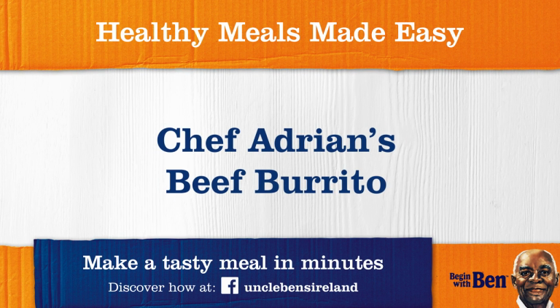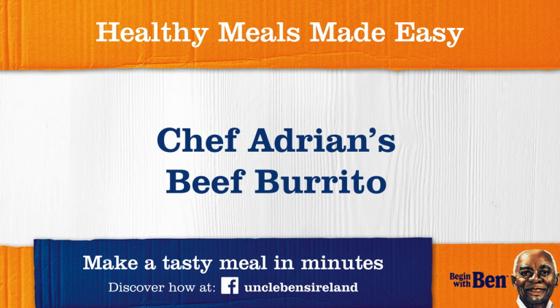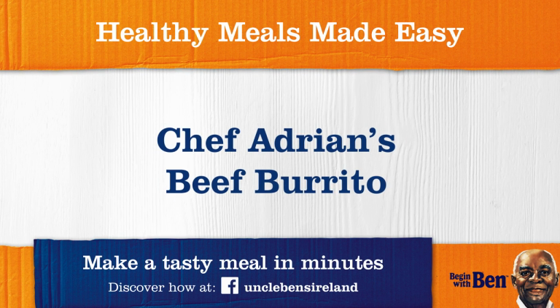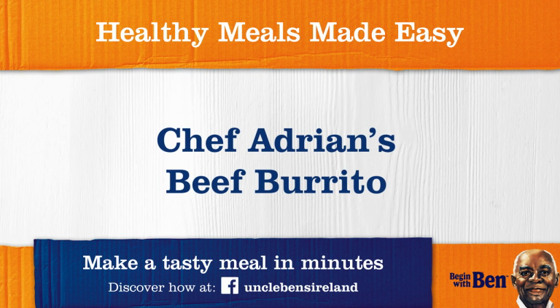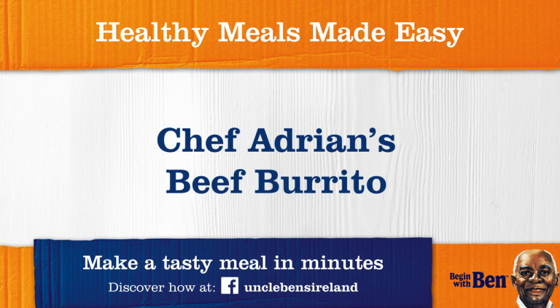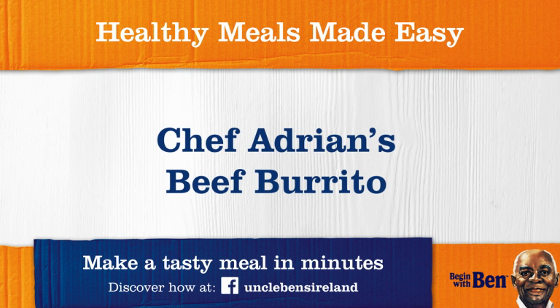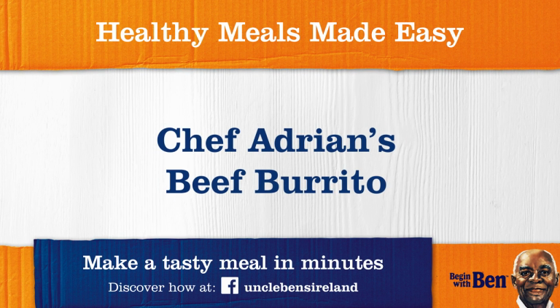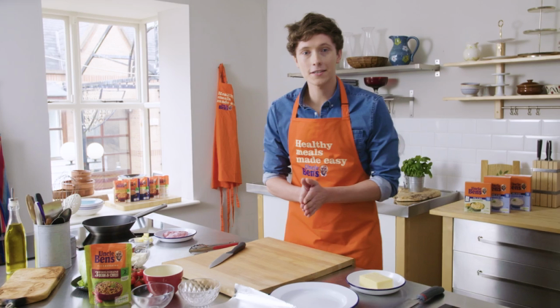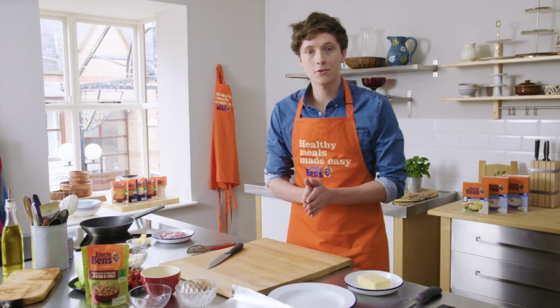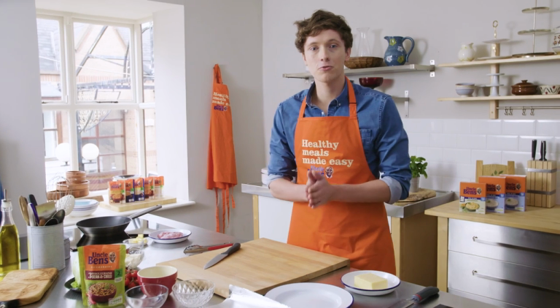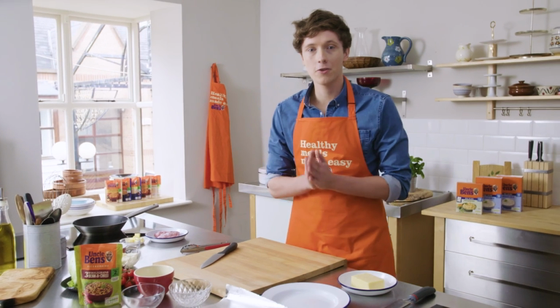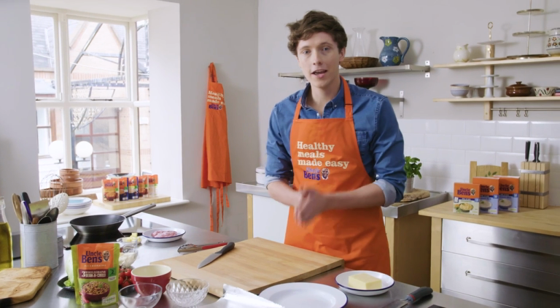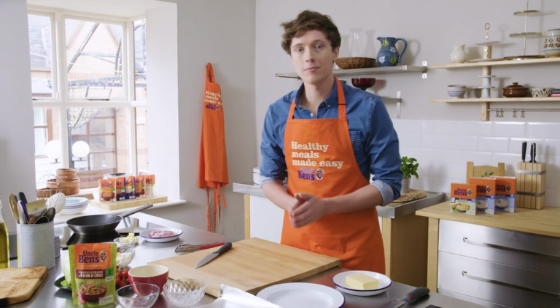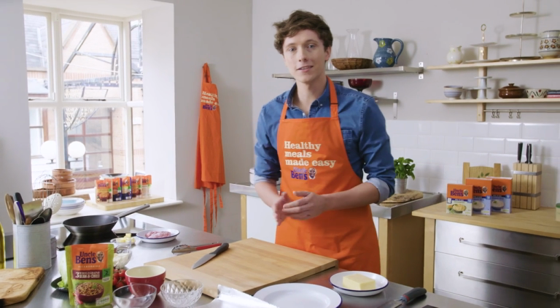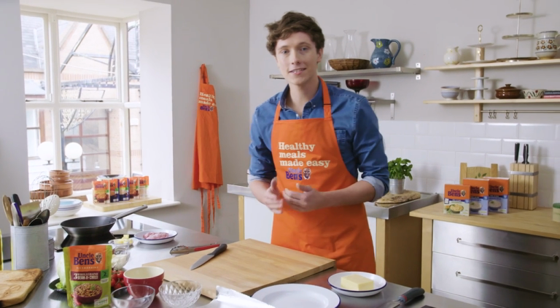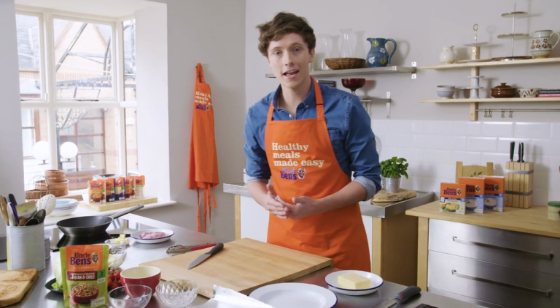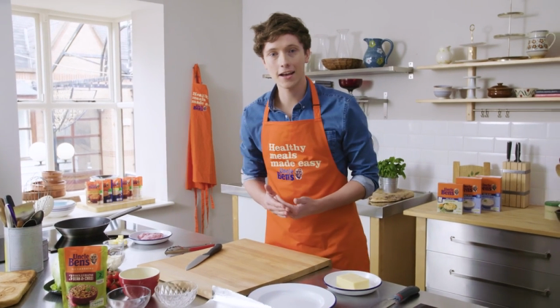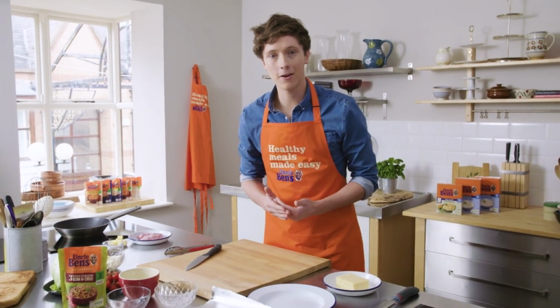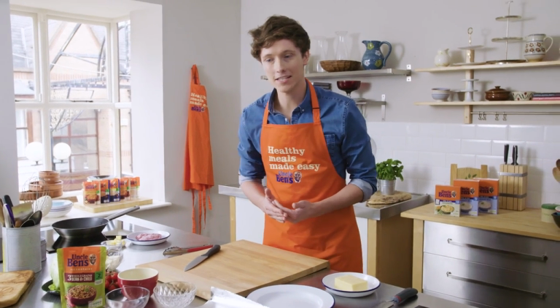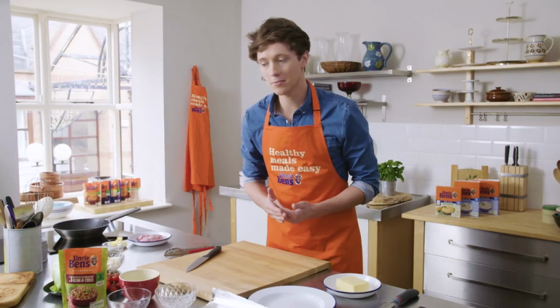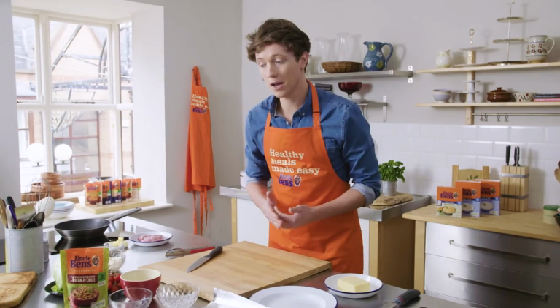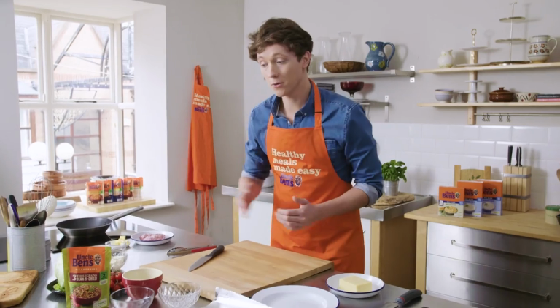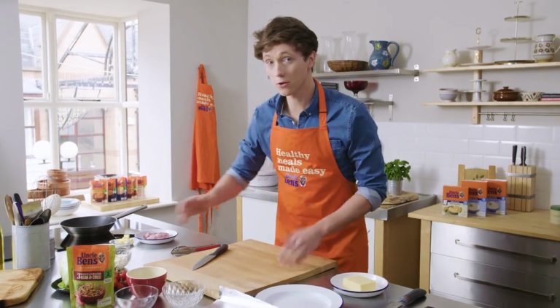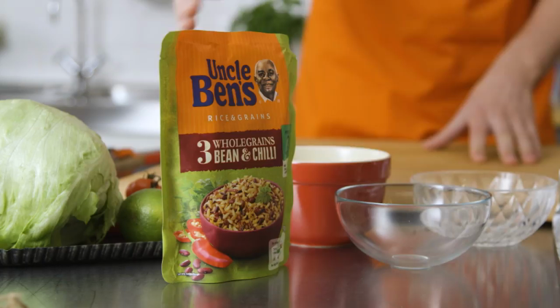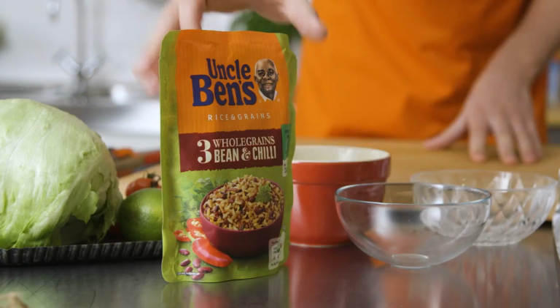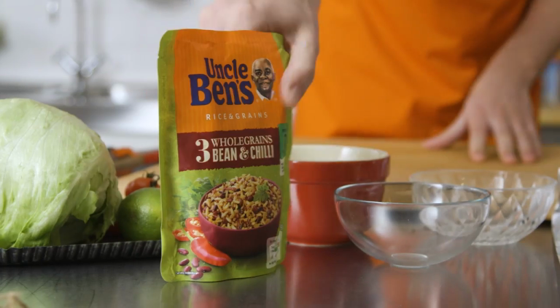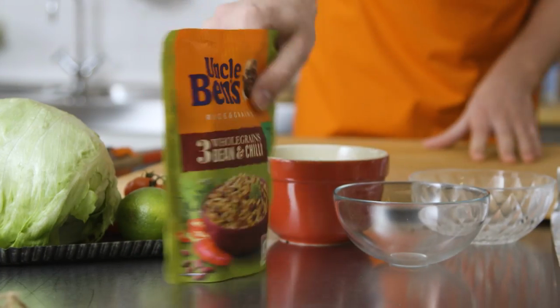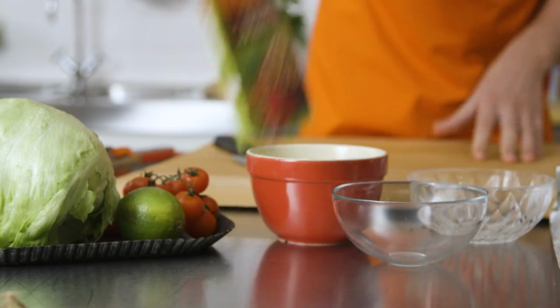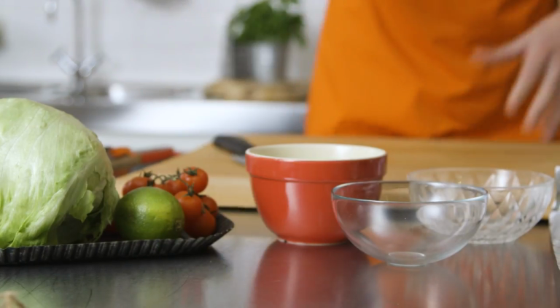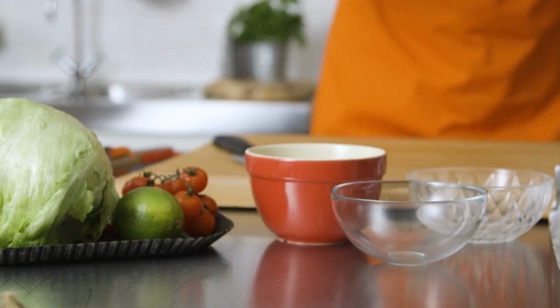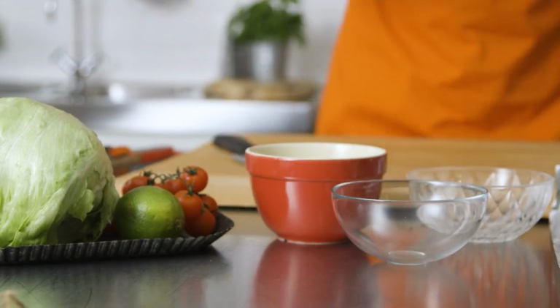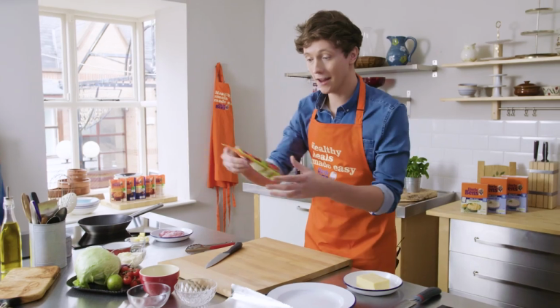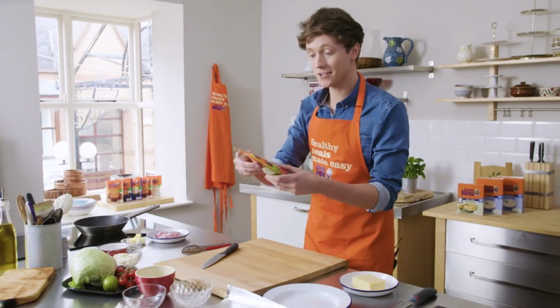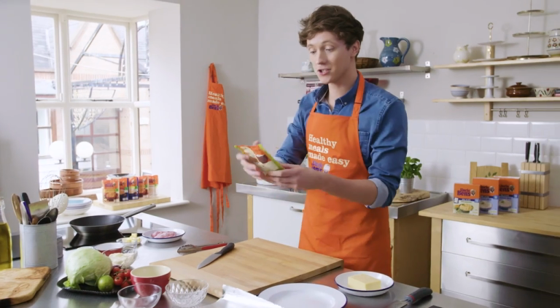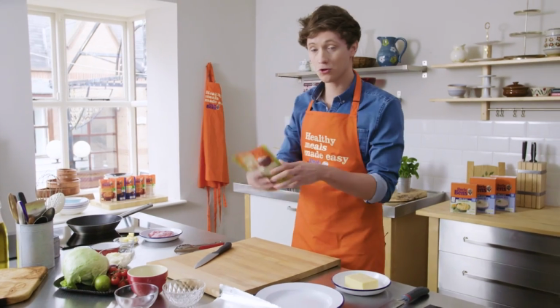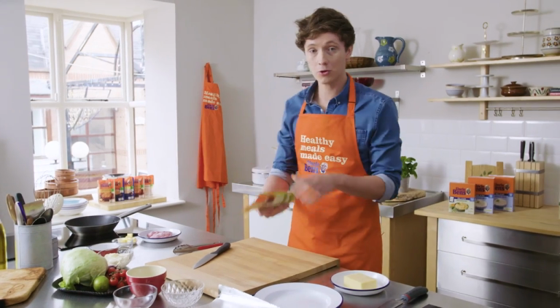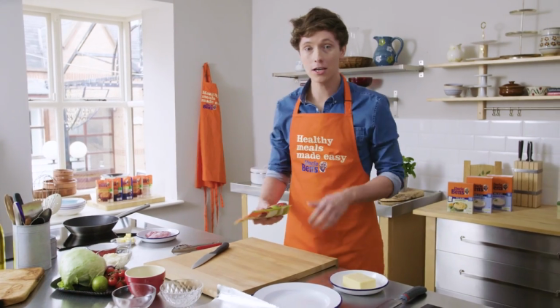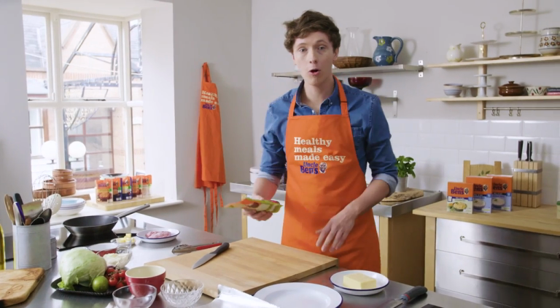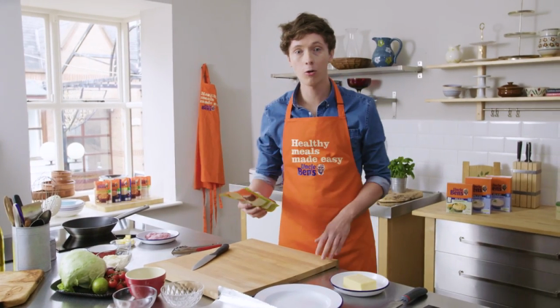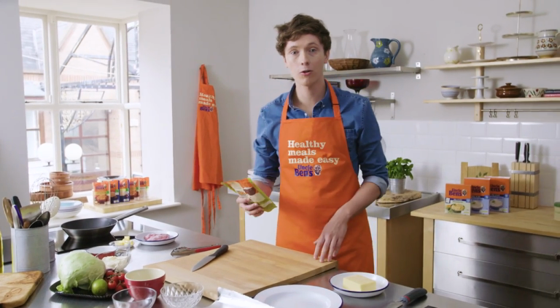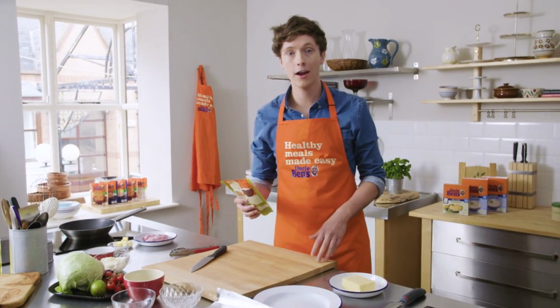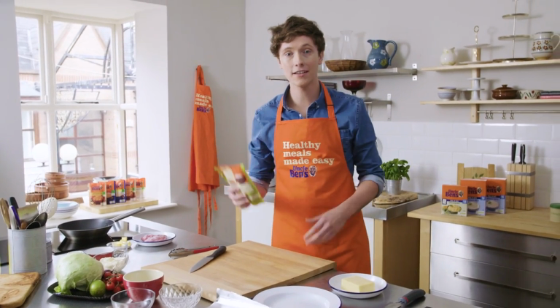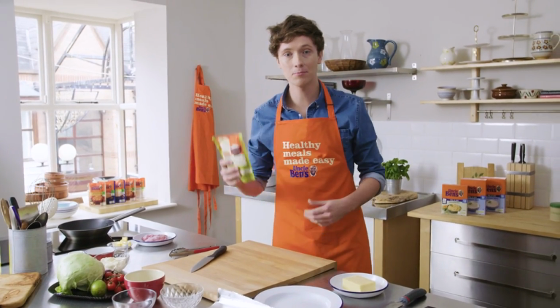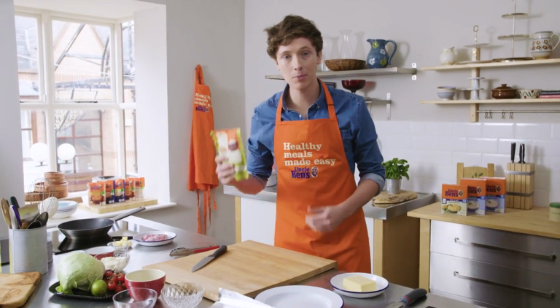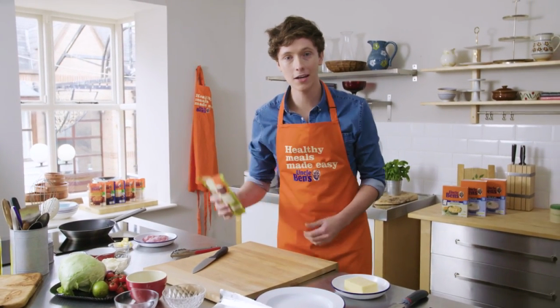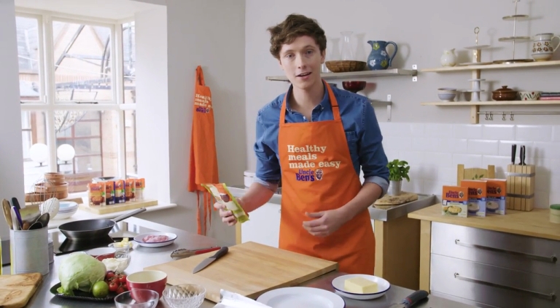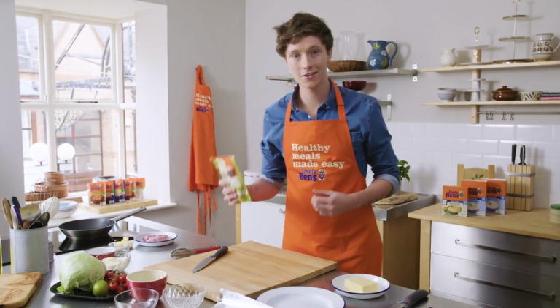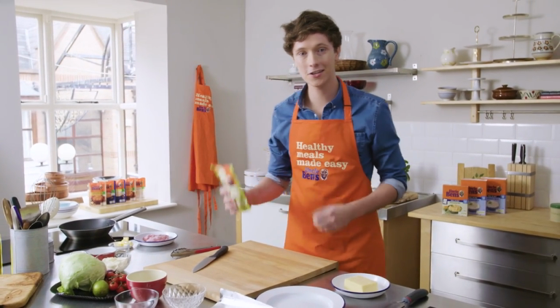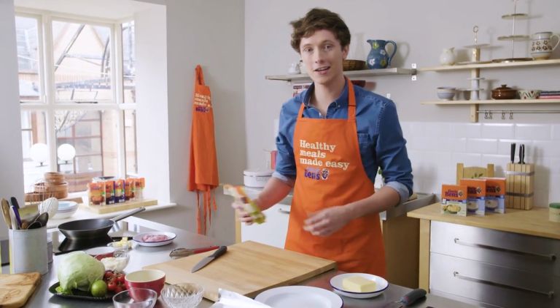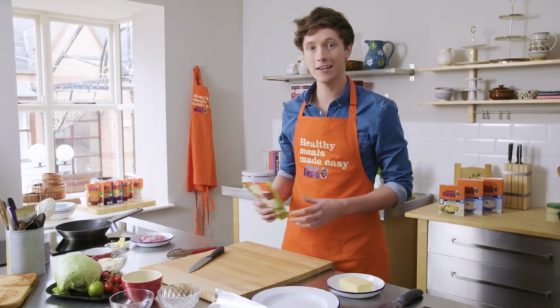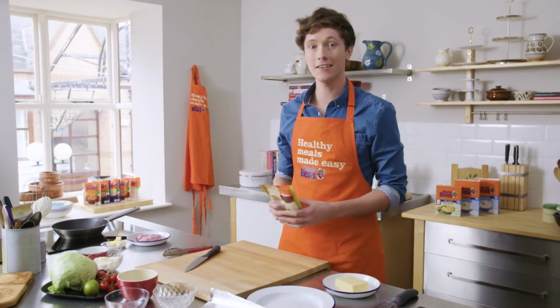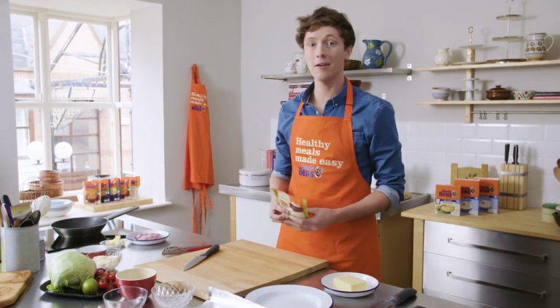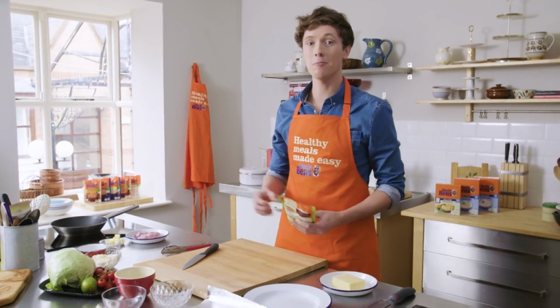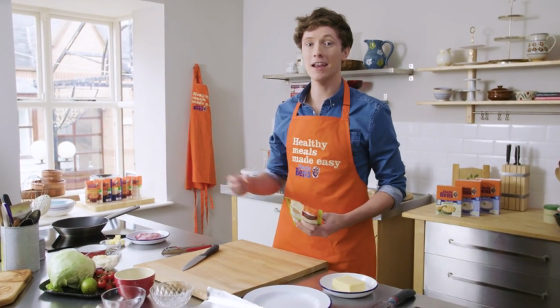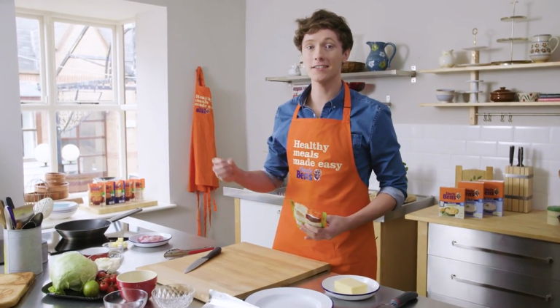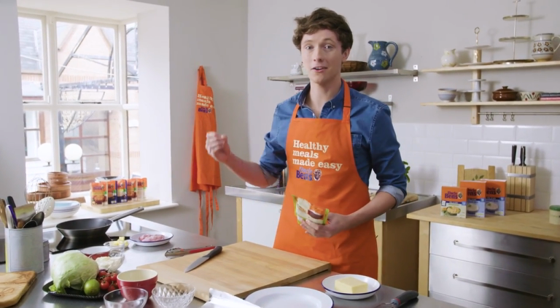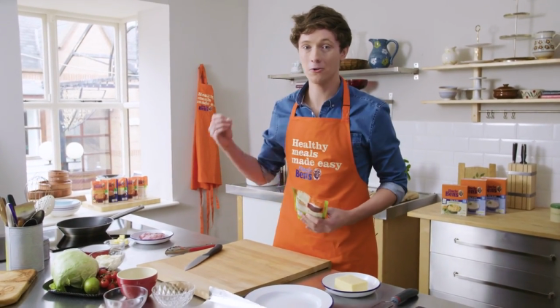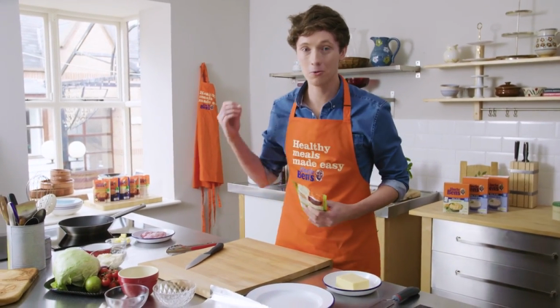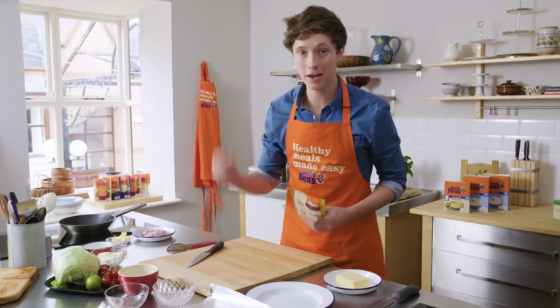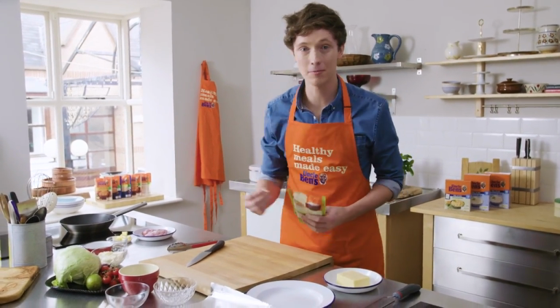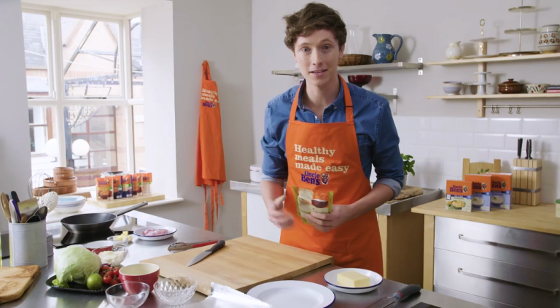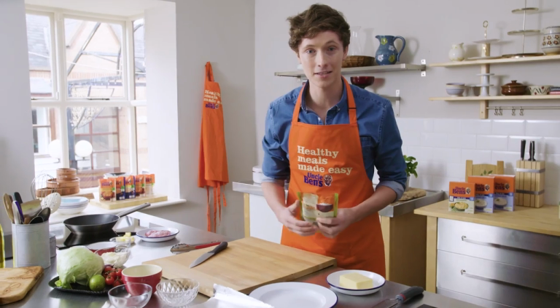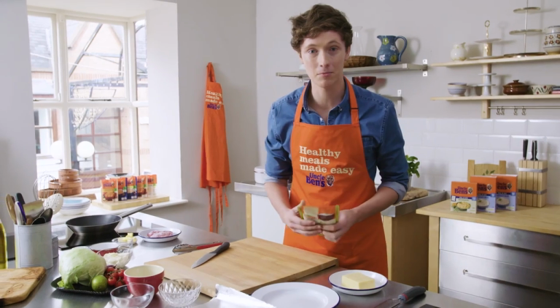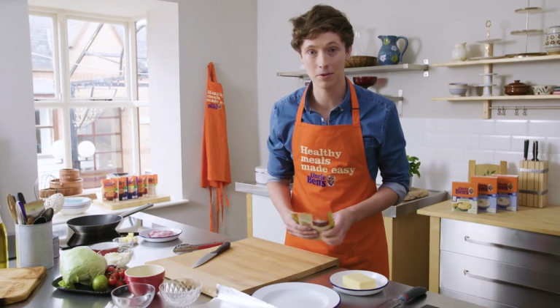We're cooking this incredible steak recipe and we're using the Uncle Ben's three whole grains bean and chilli that makes it incredibly simple.